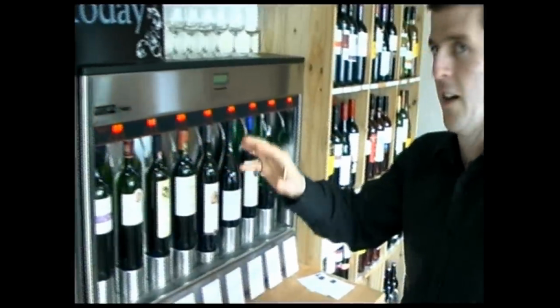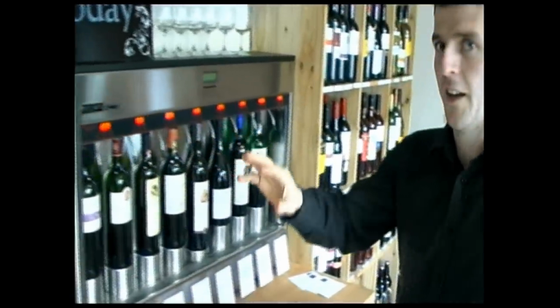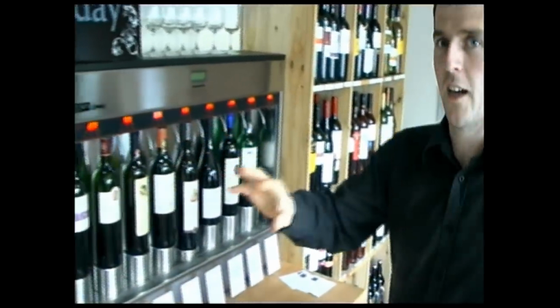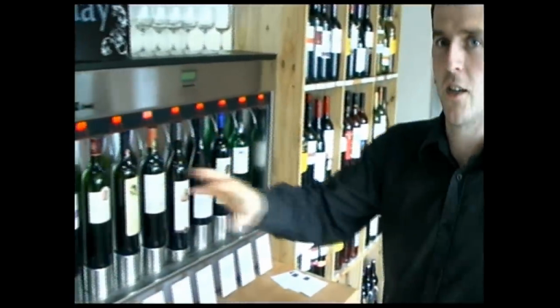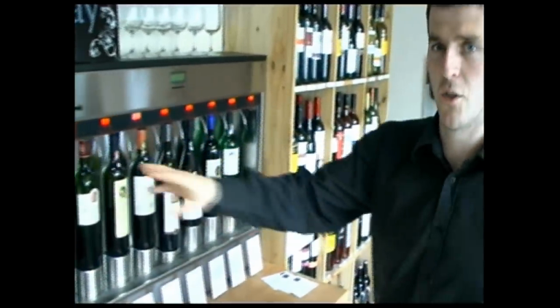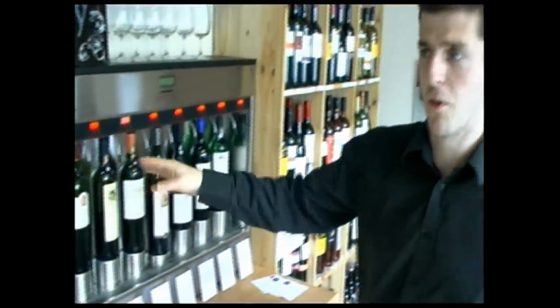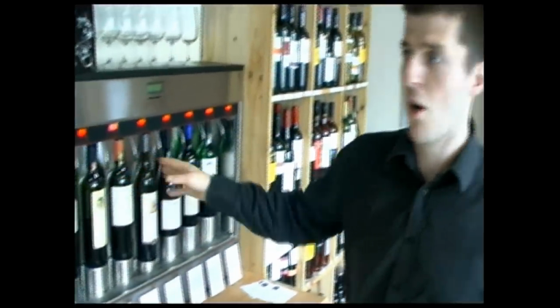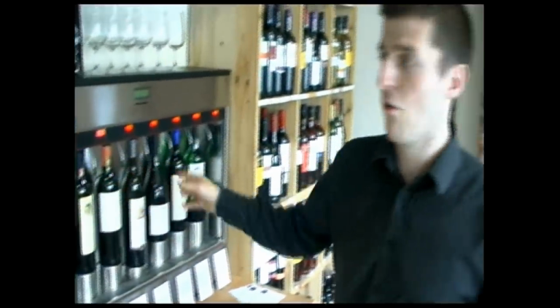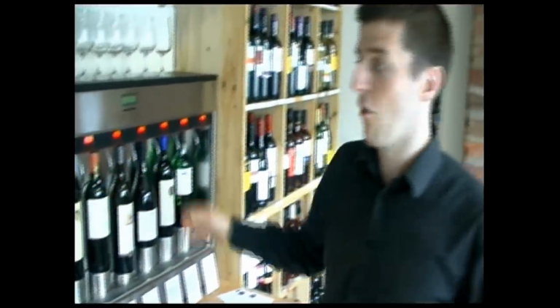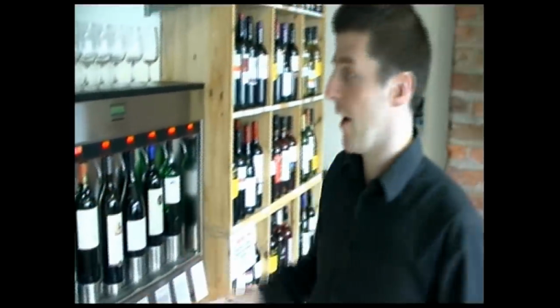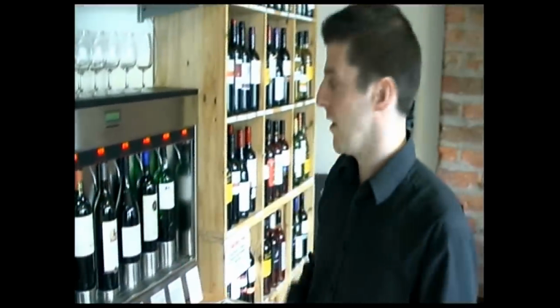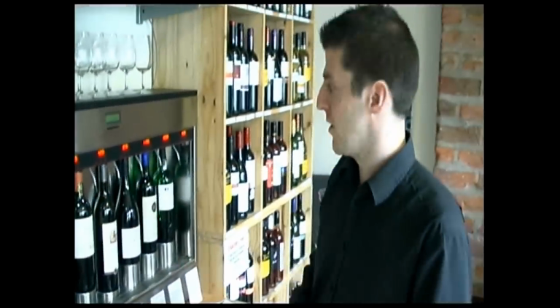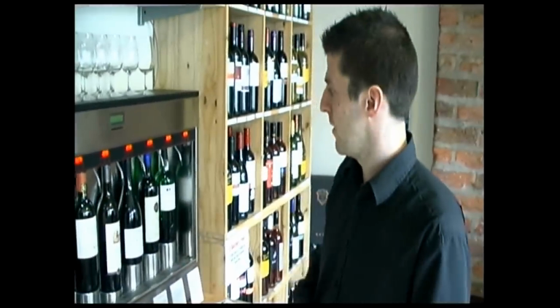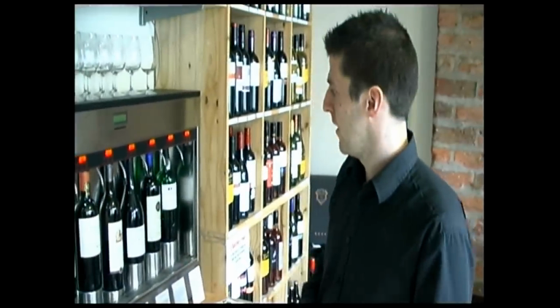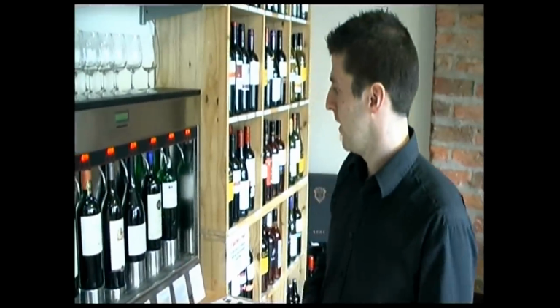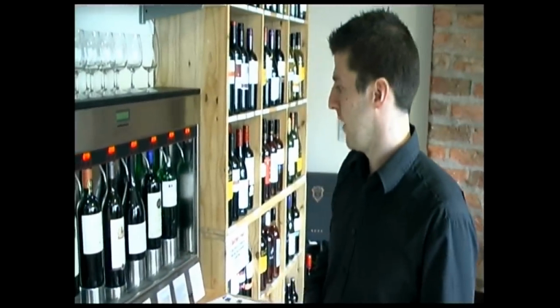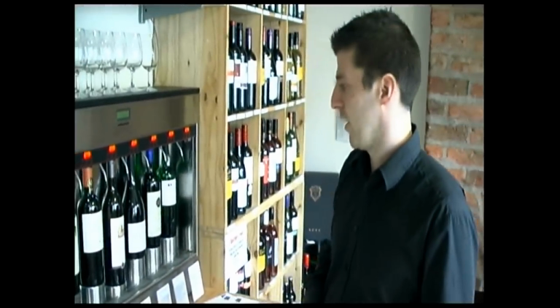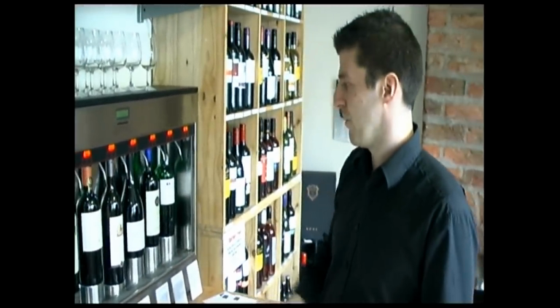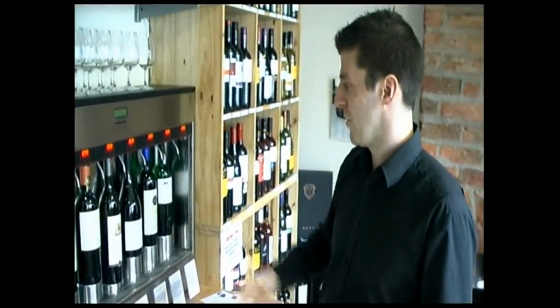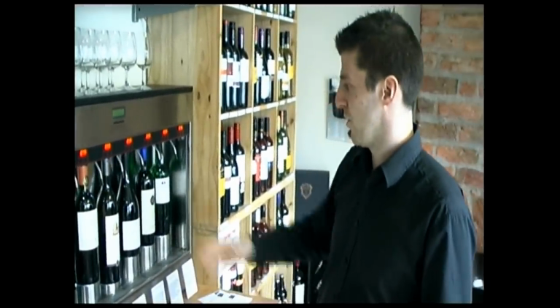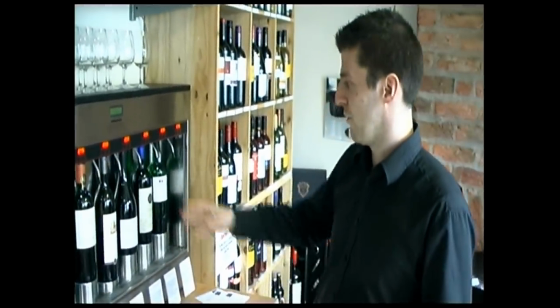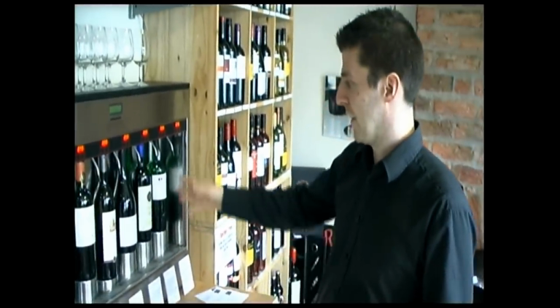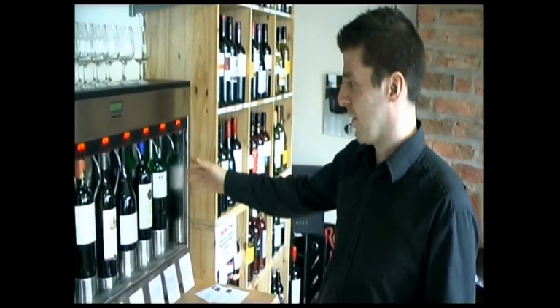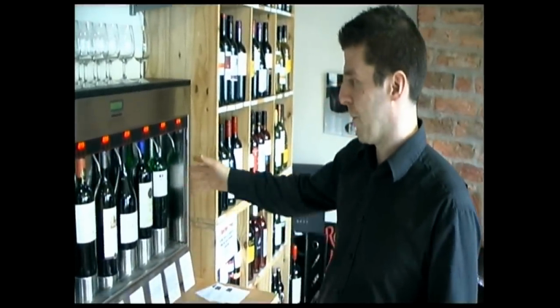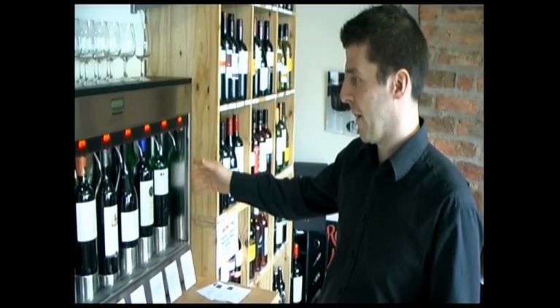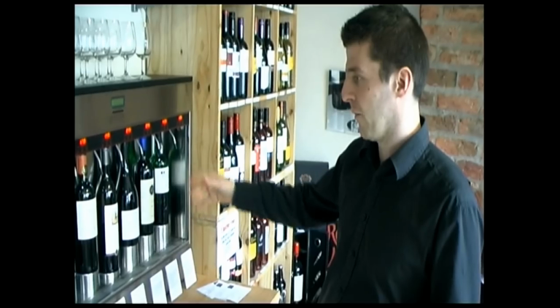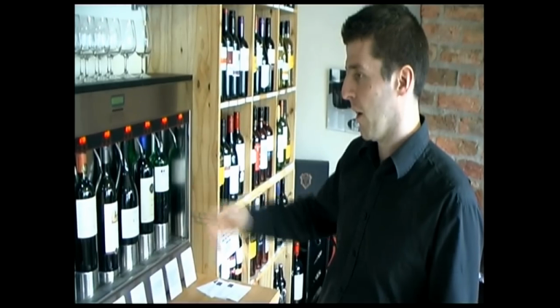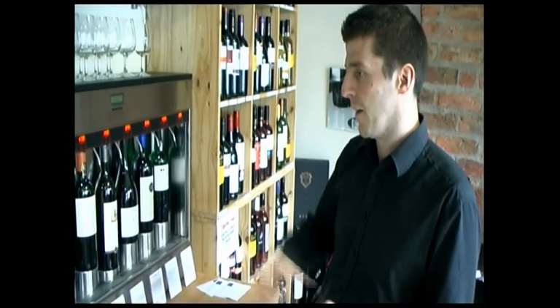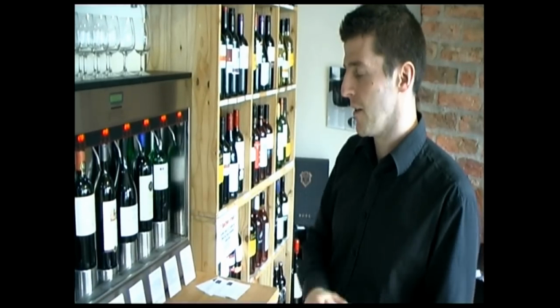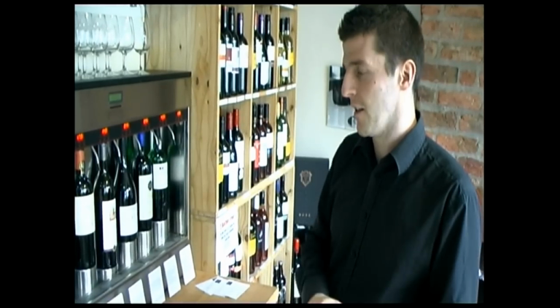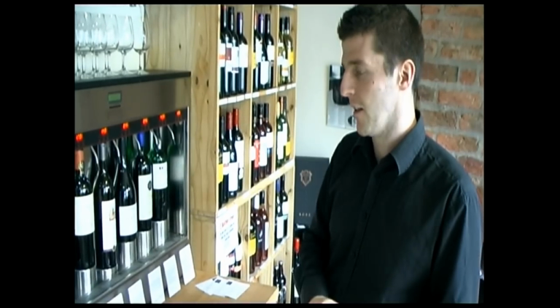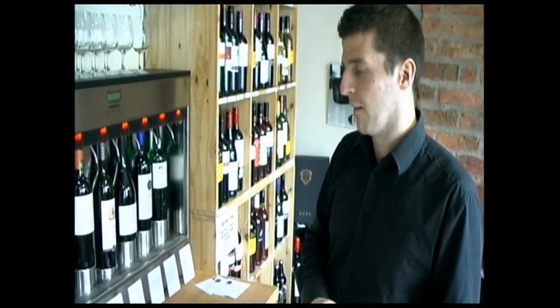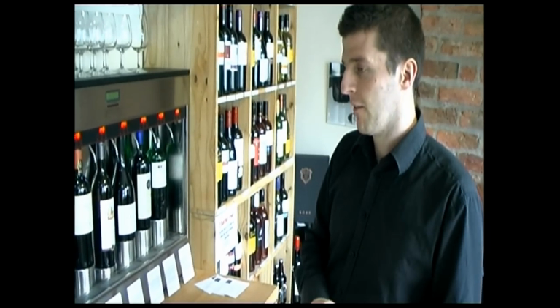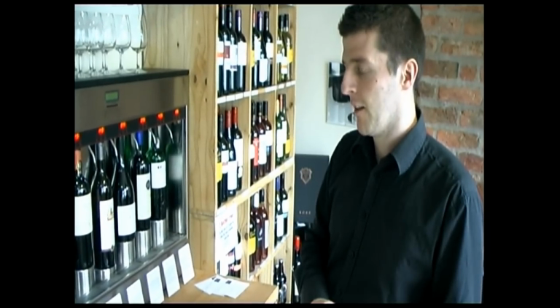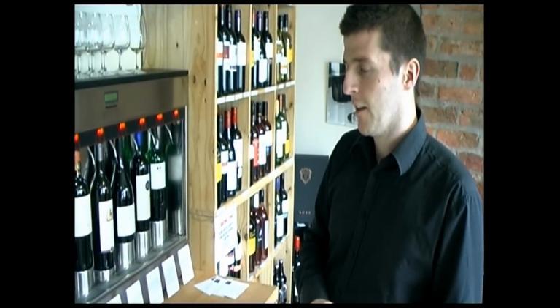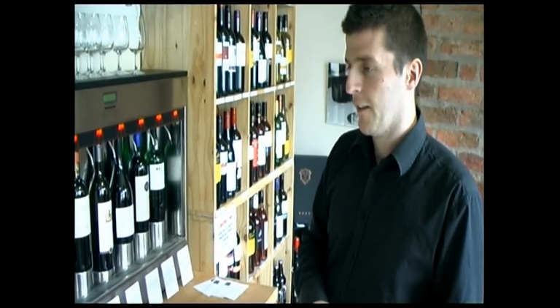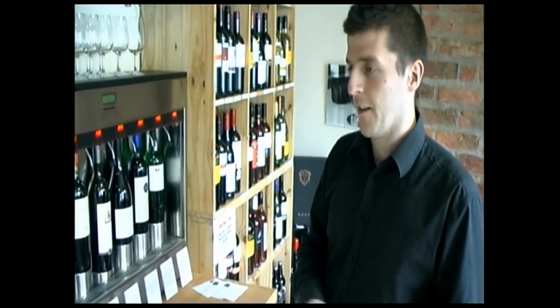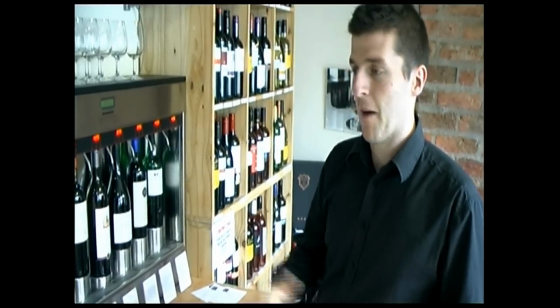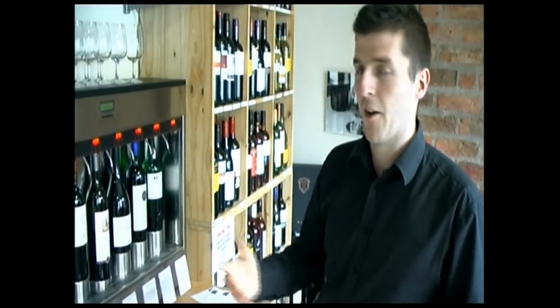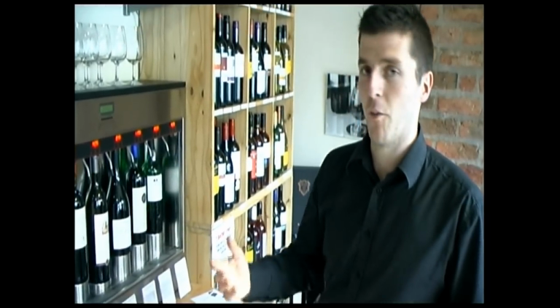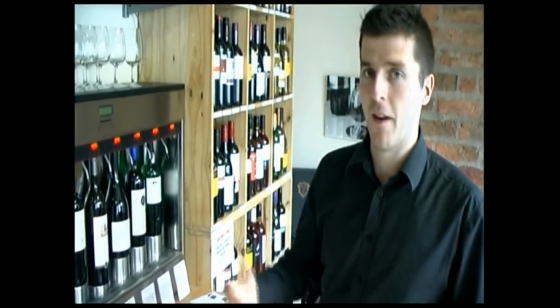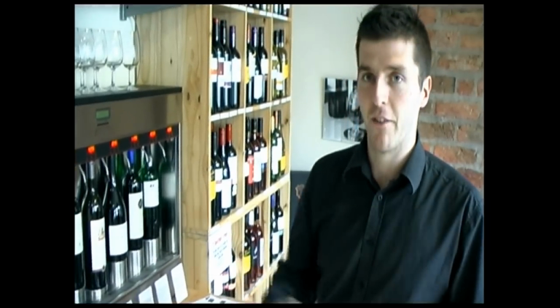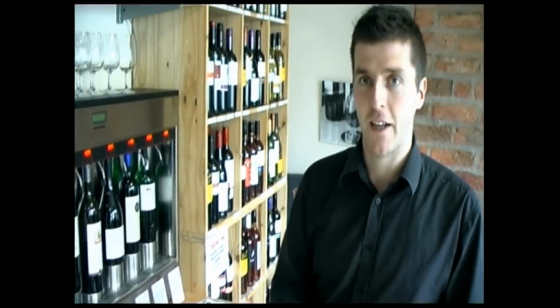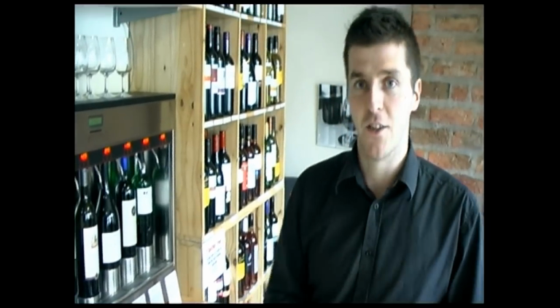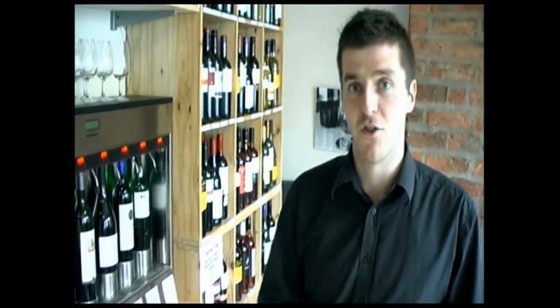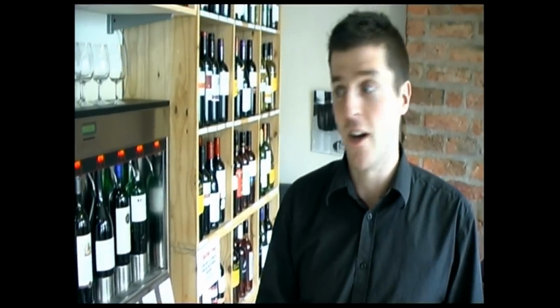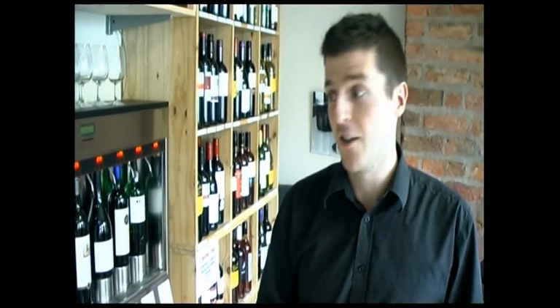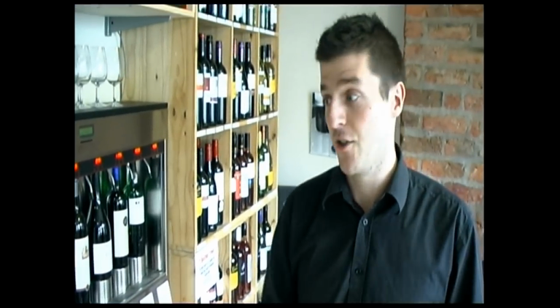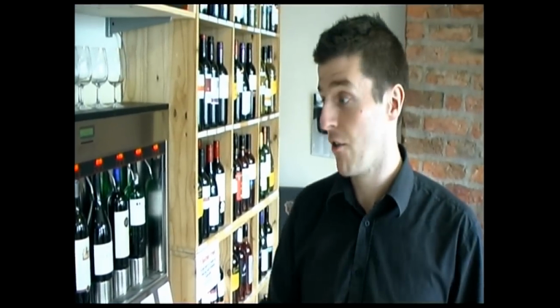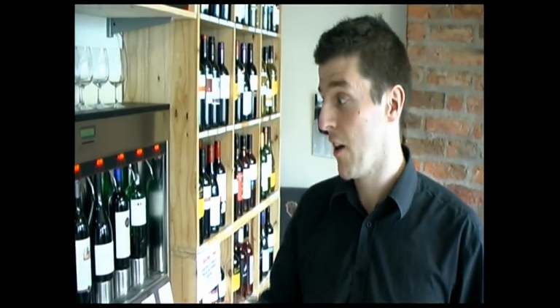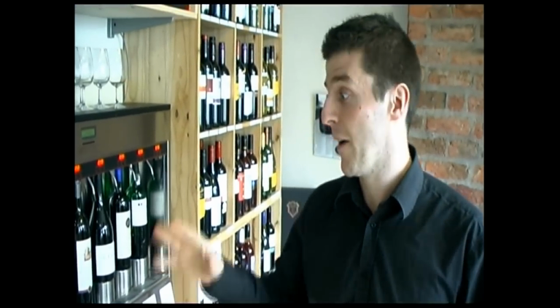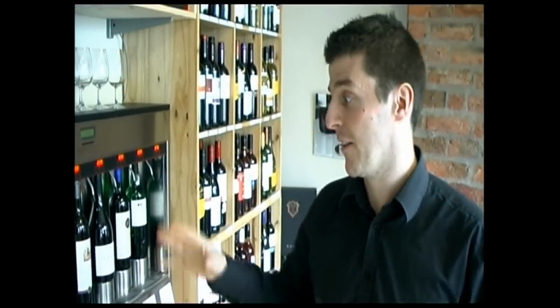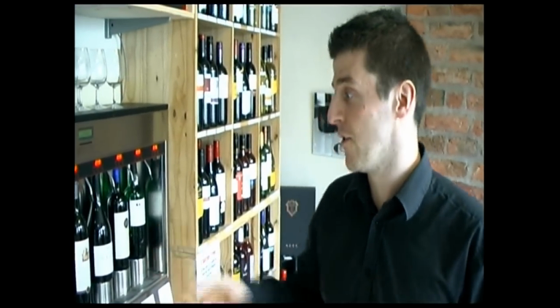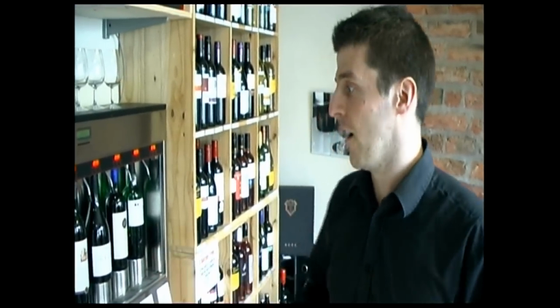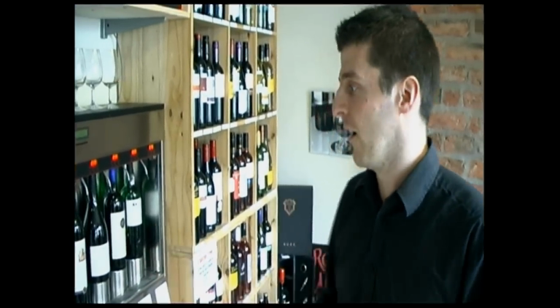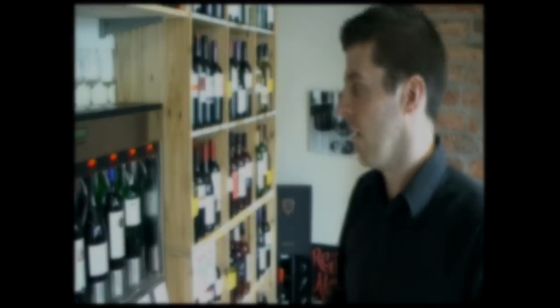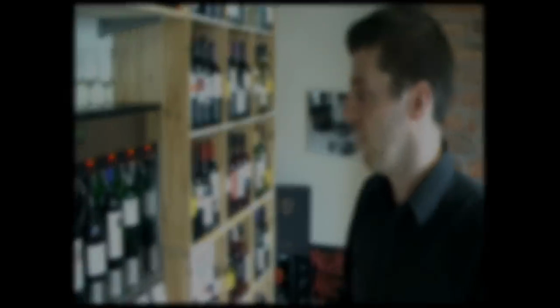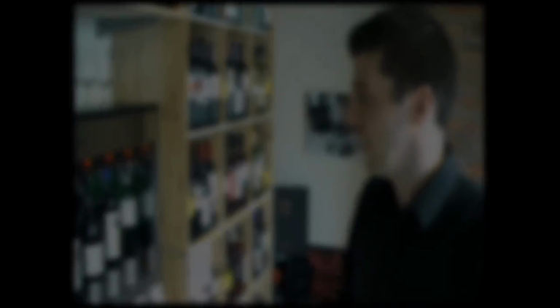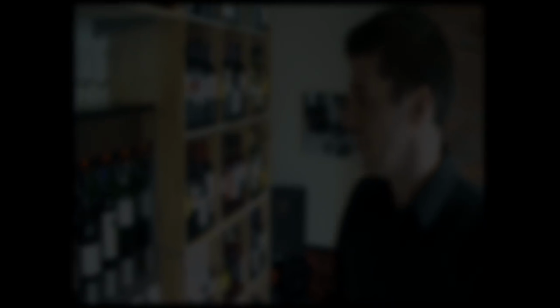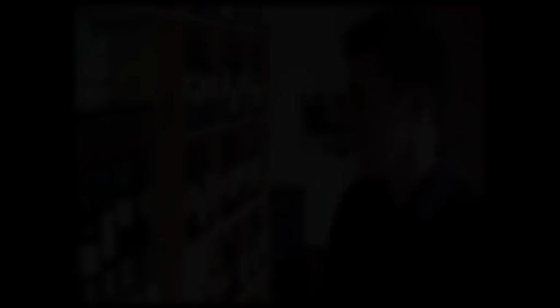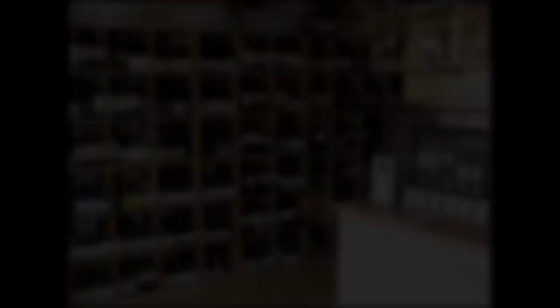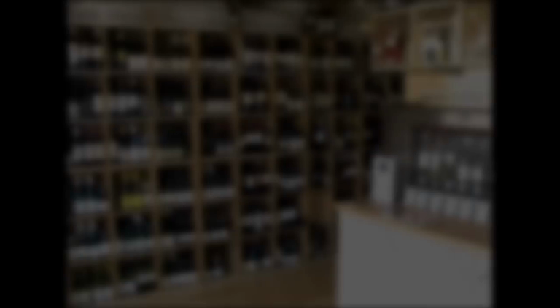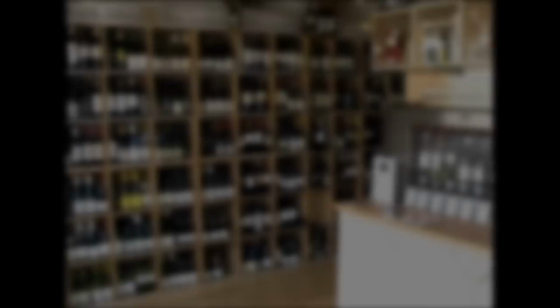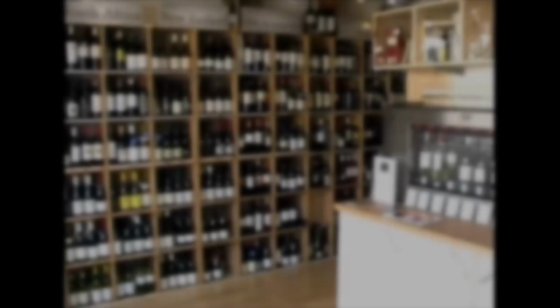And that goes up the whole range, to sort of real top-end wines that you might normally never get to try. So it's a great way to try a whole range of new wines.